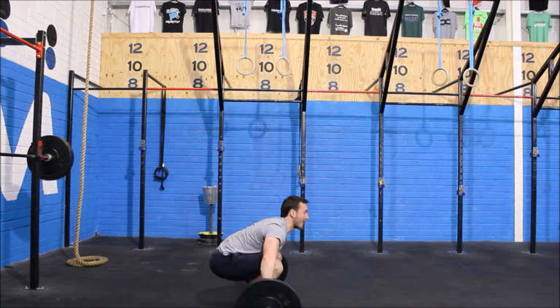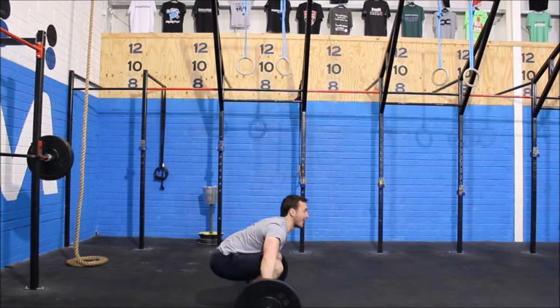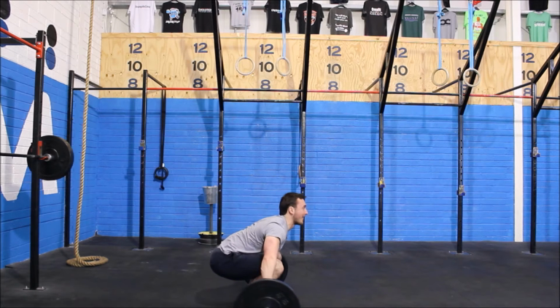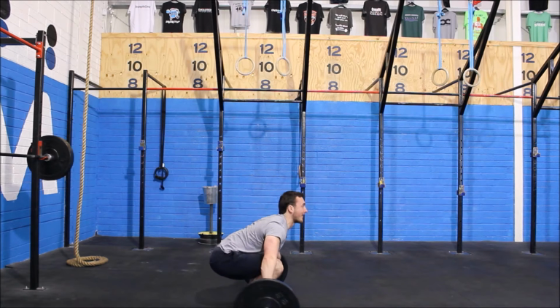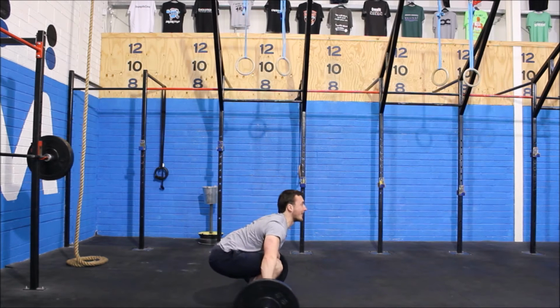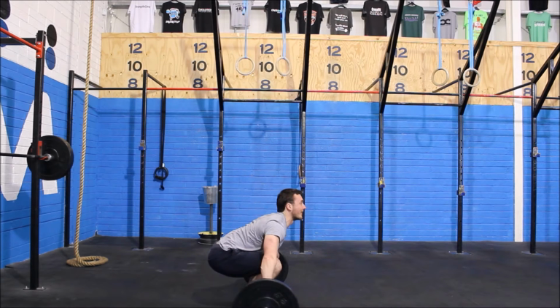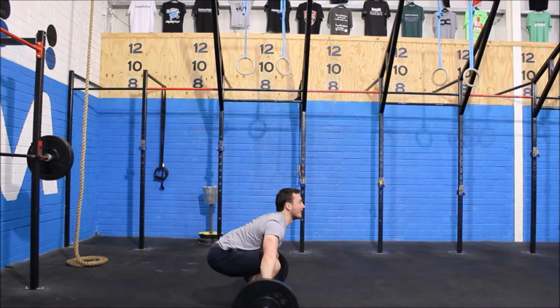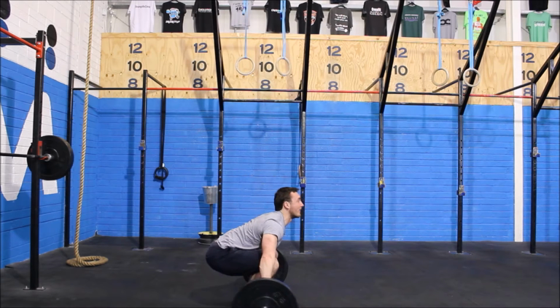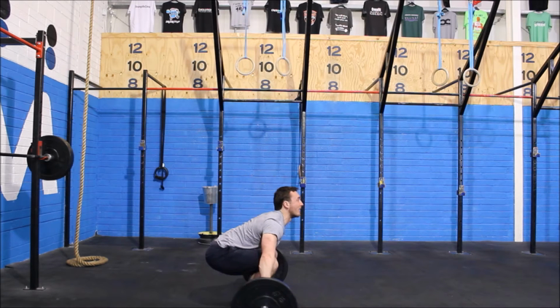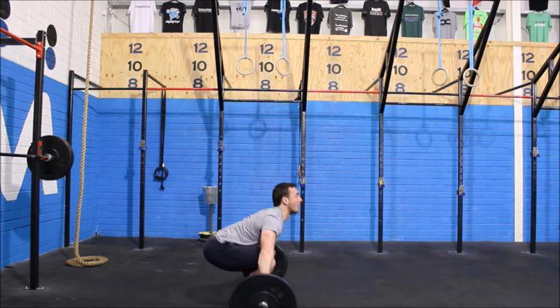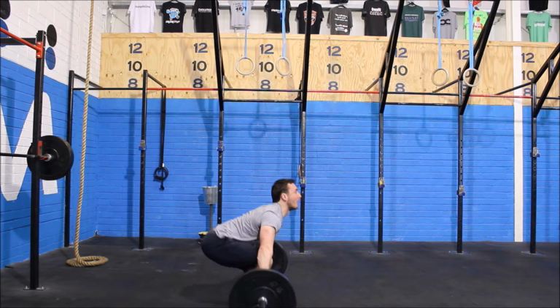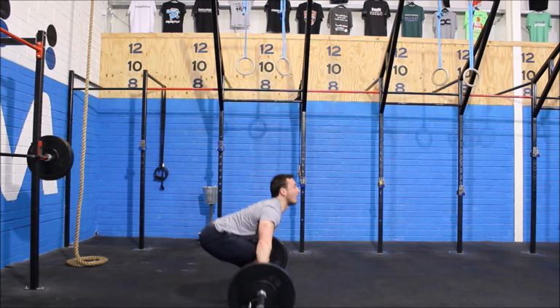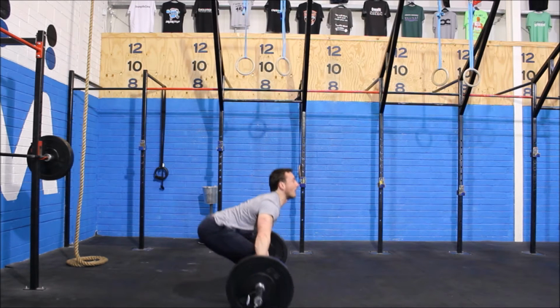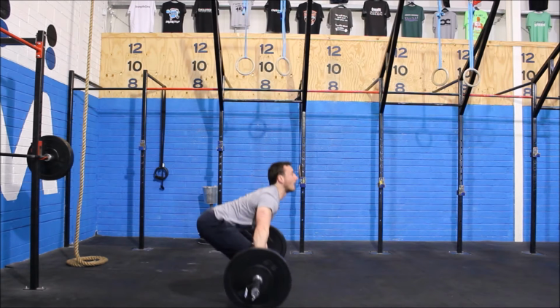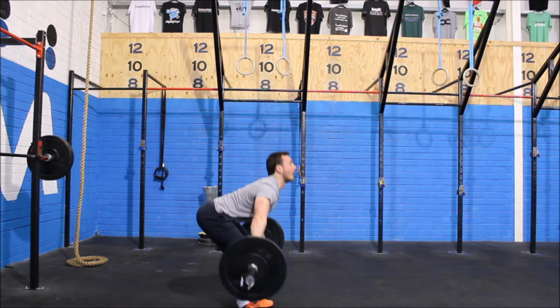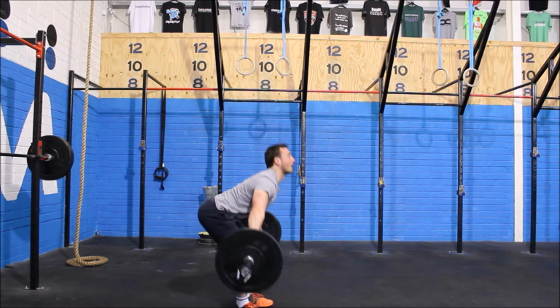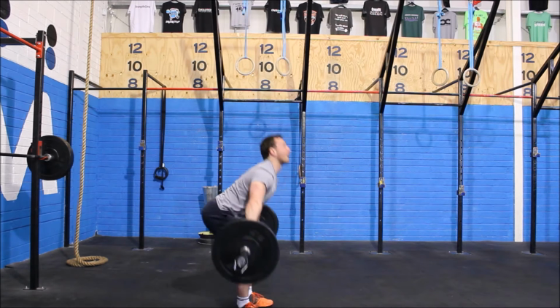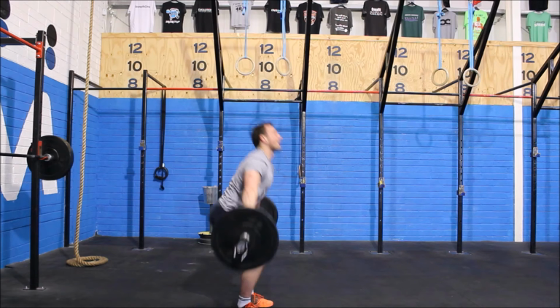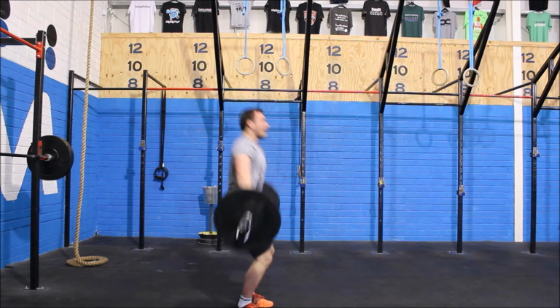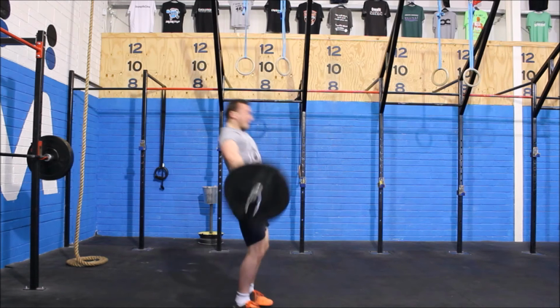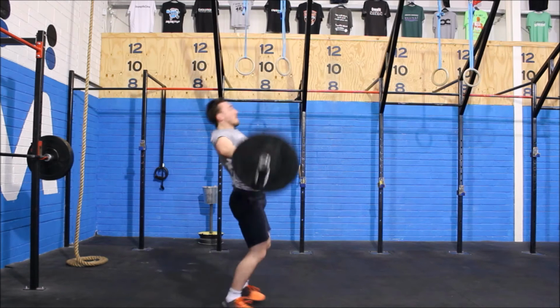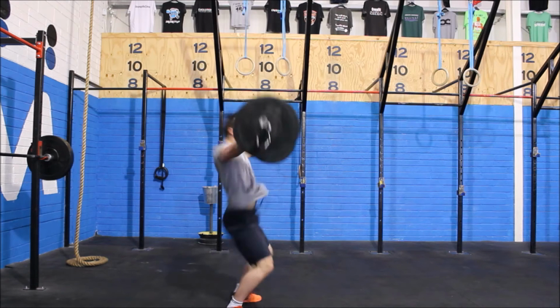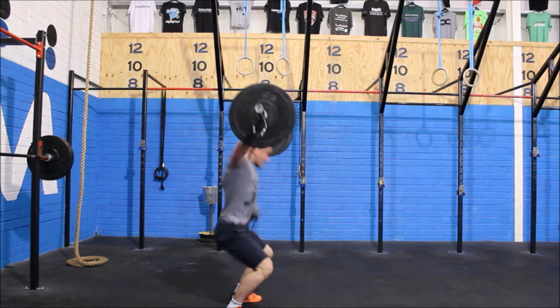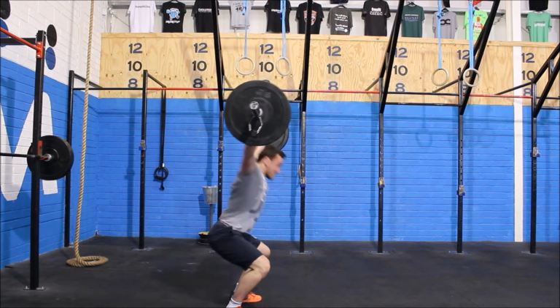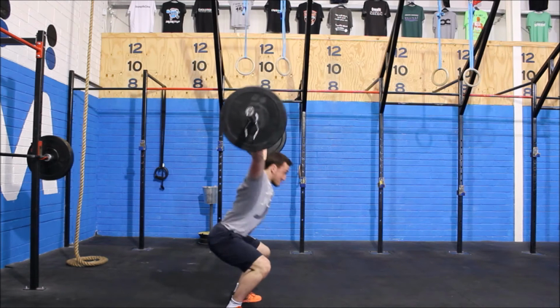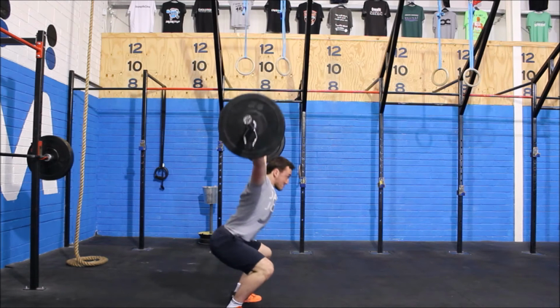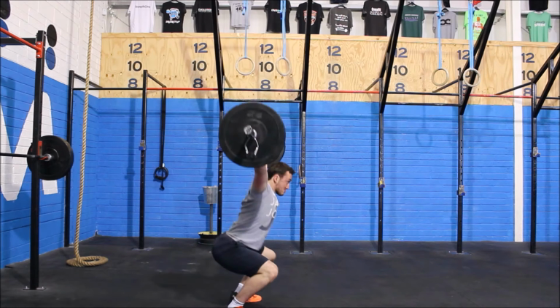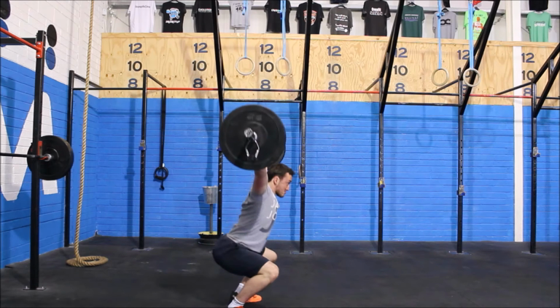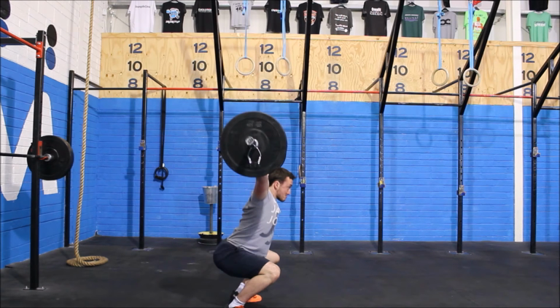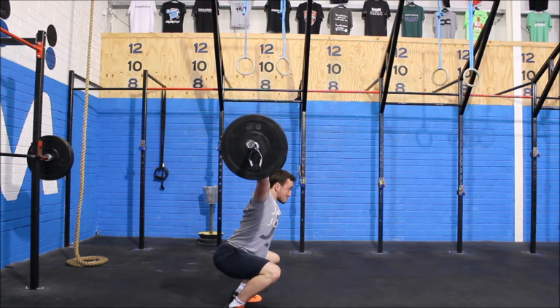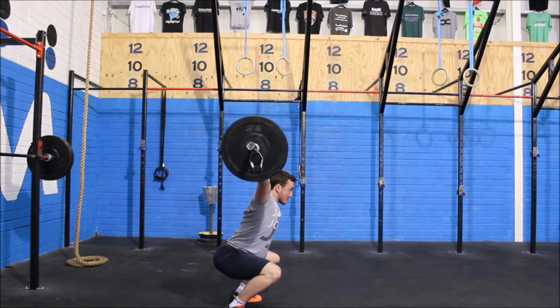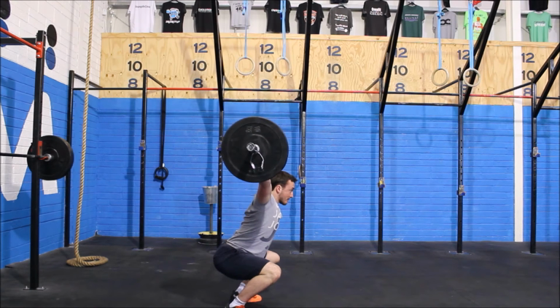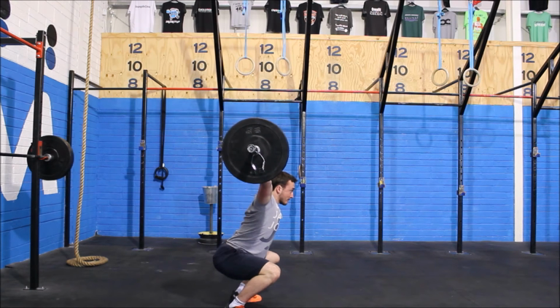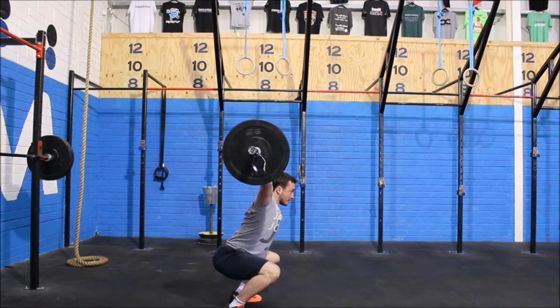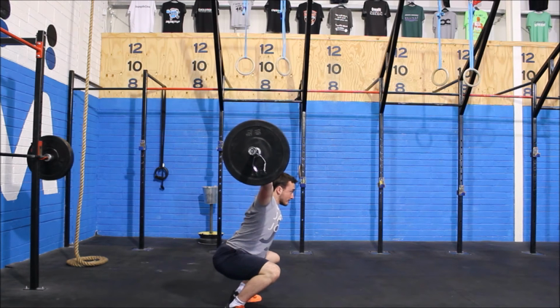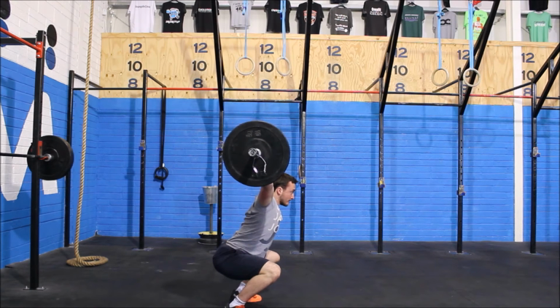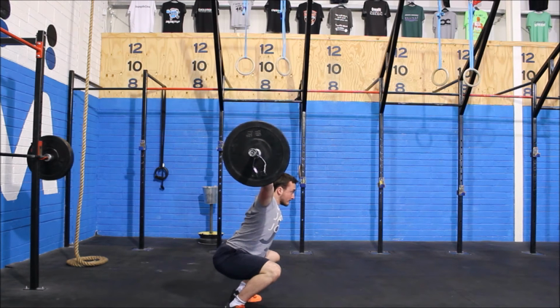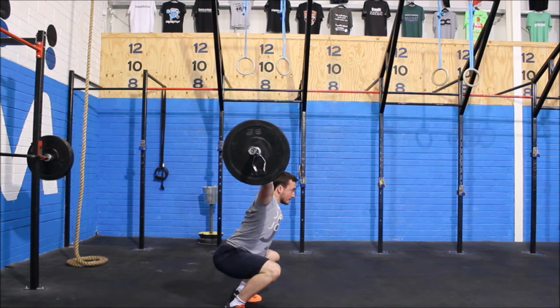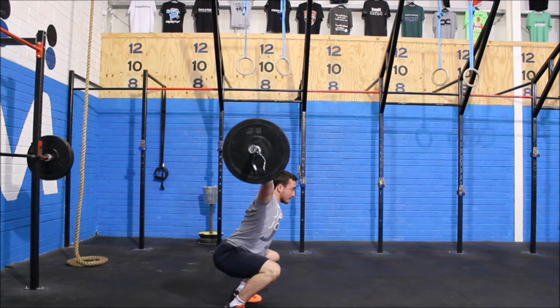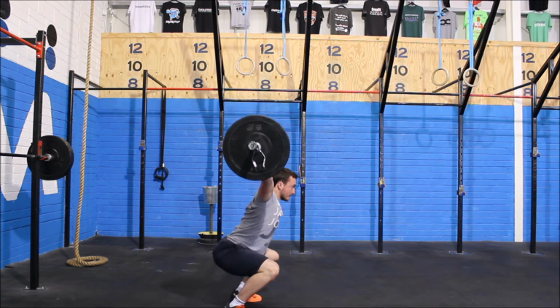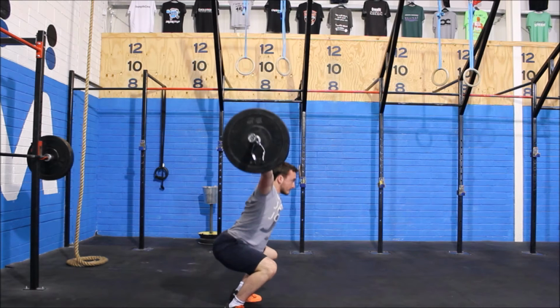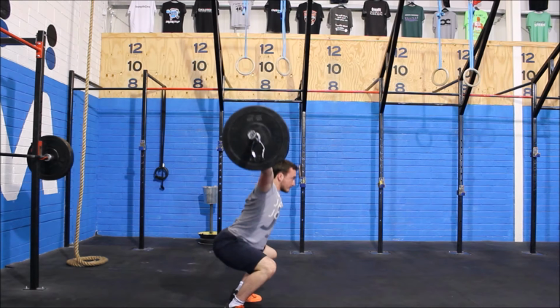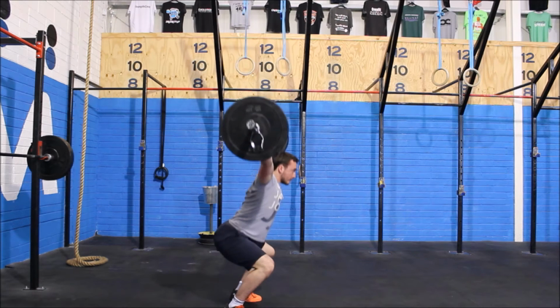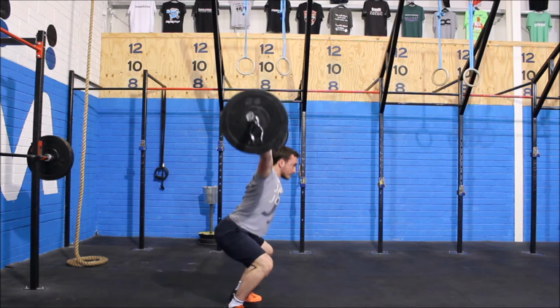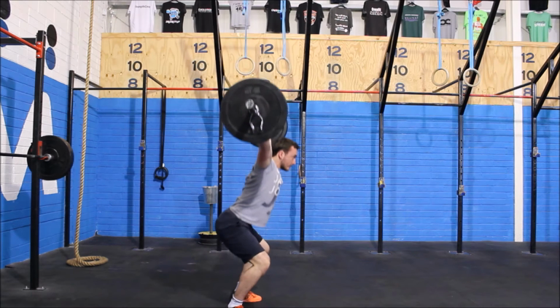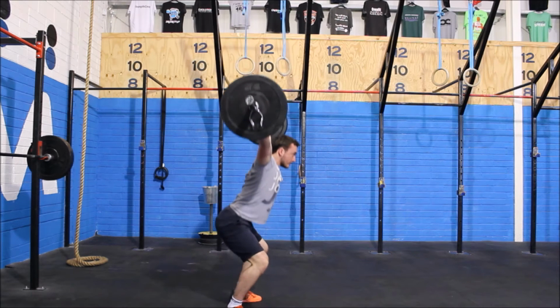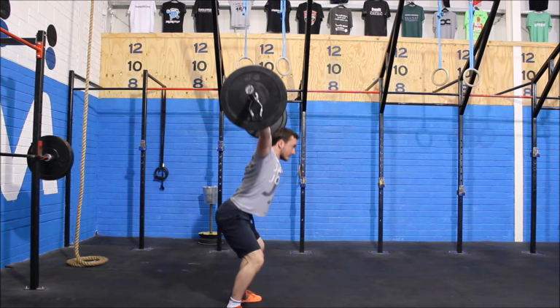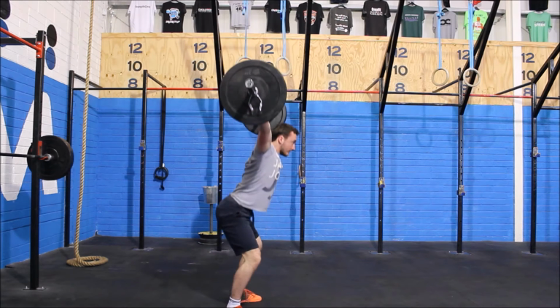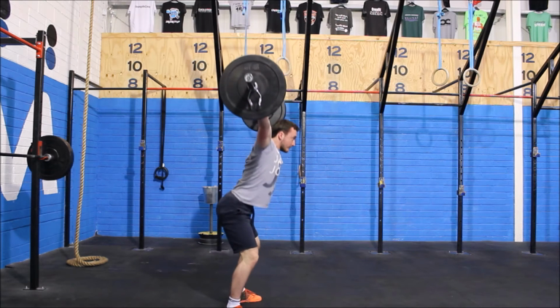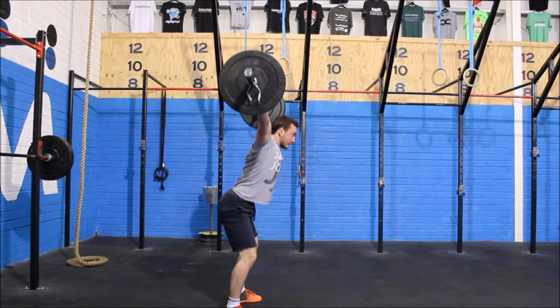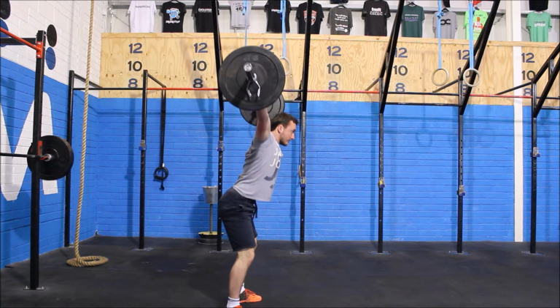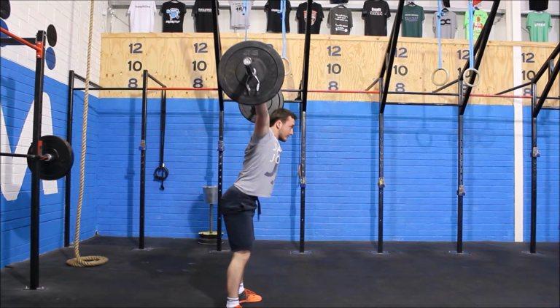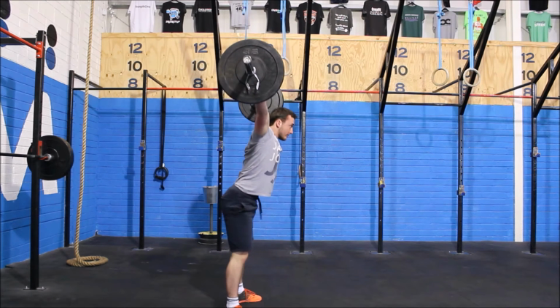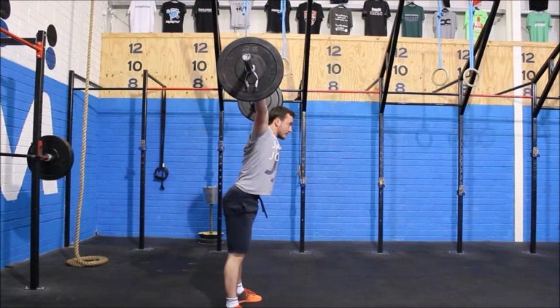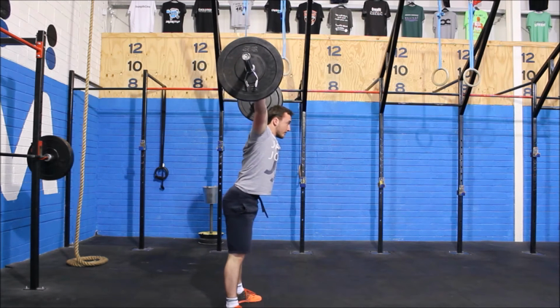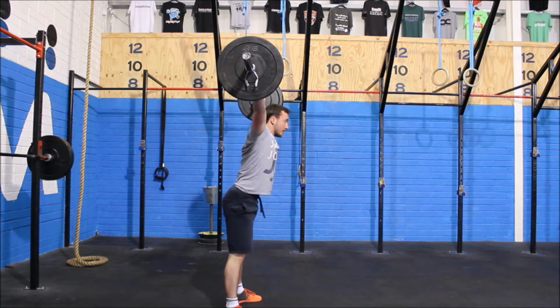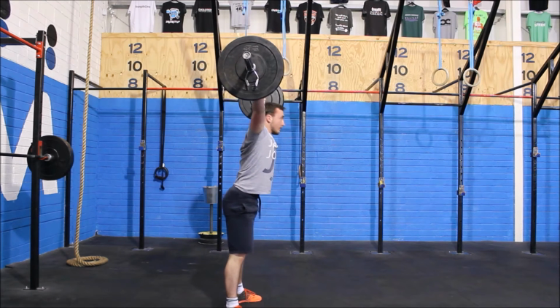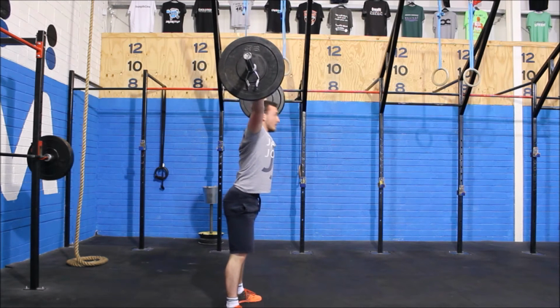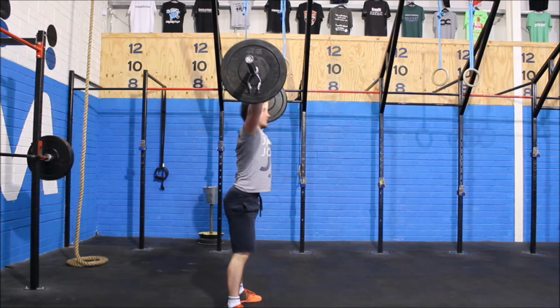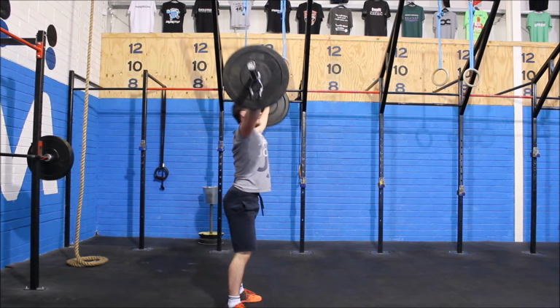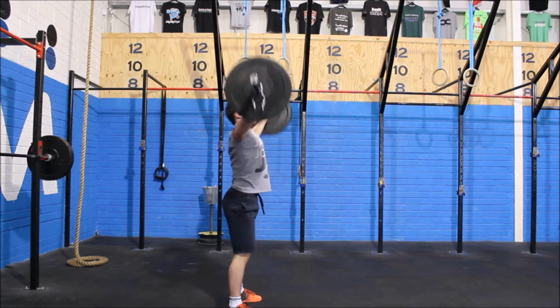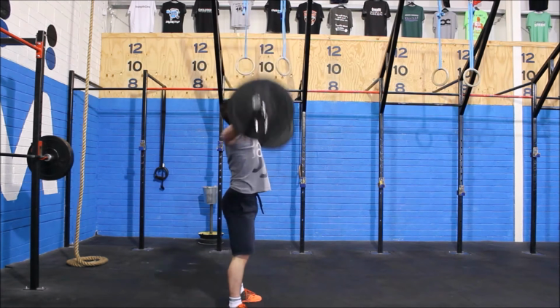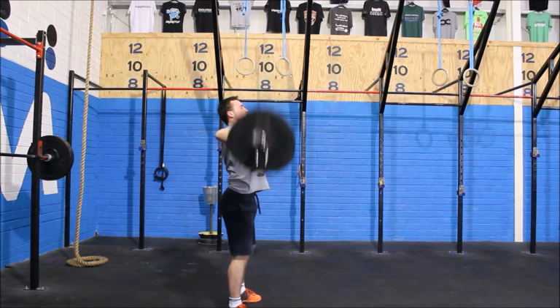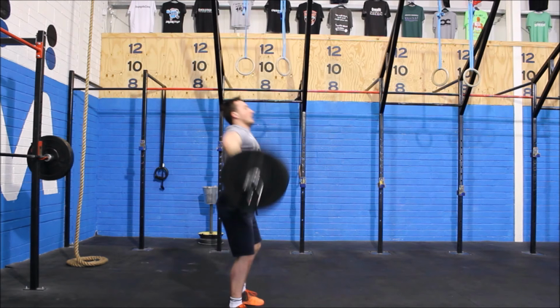You can power snatch or overhead squat. Once you break parallel and recover to the top, the judge will award the repetition.